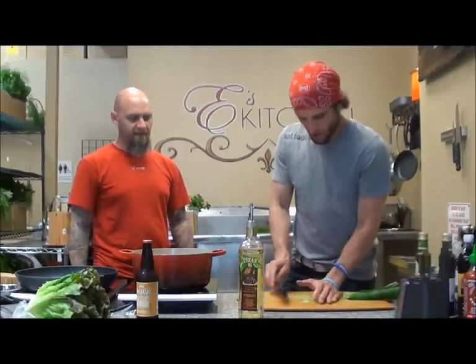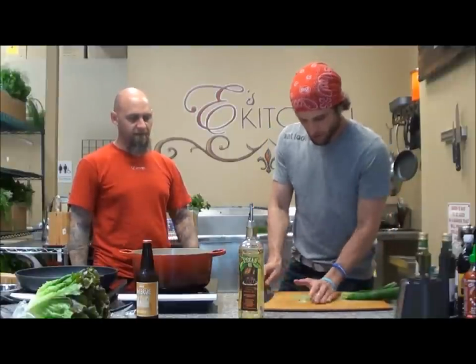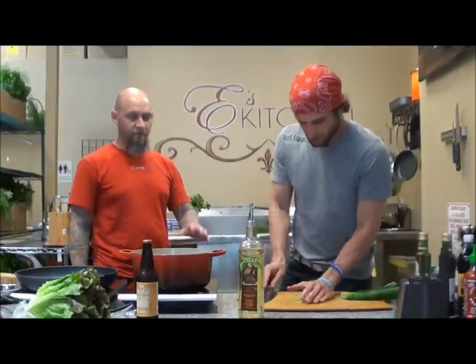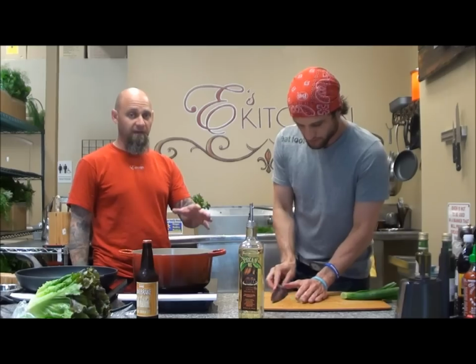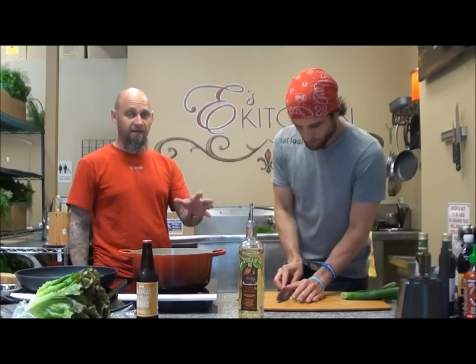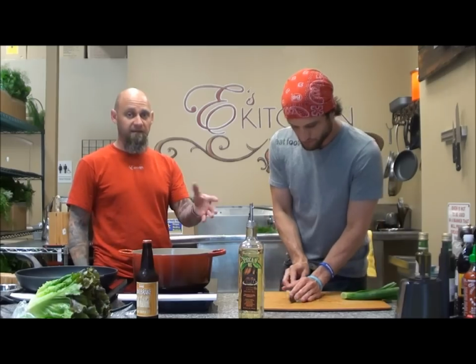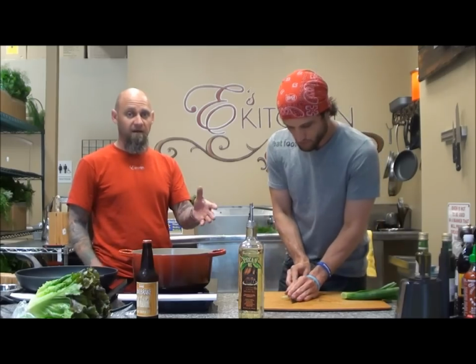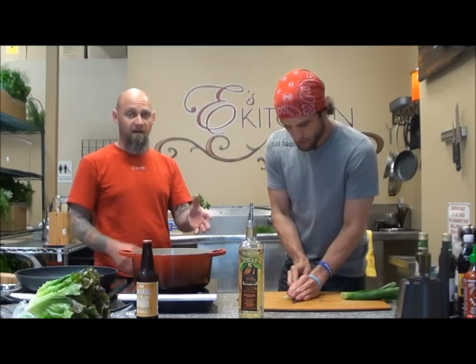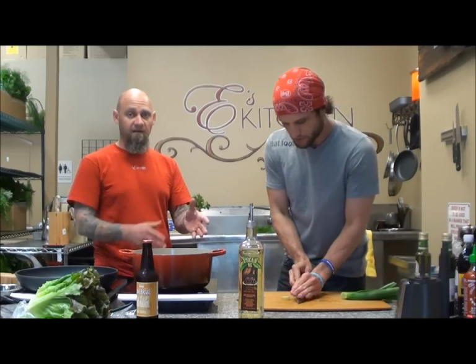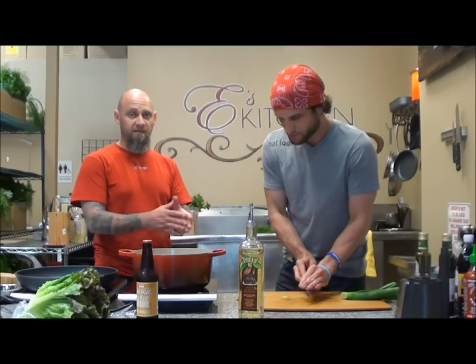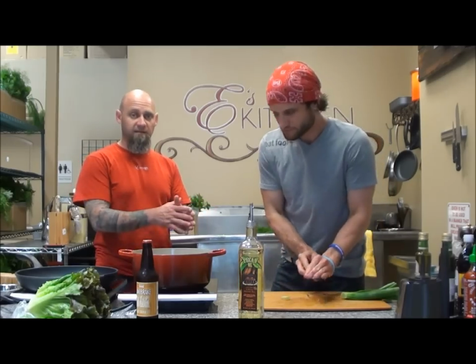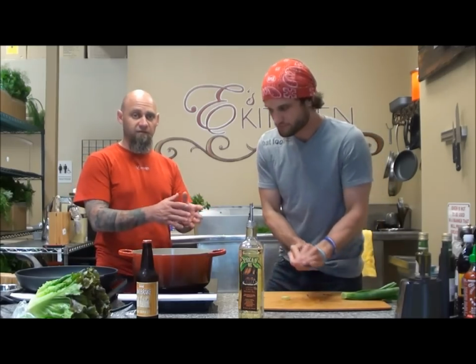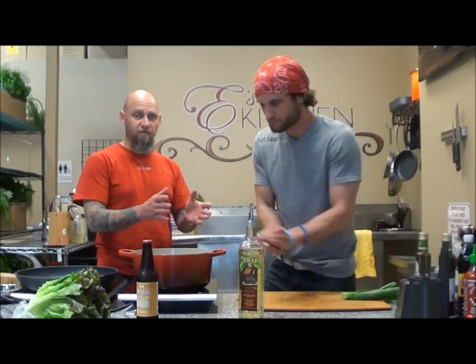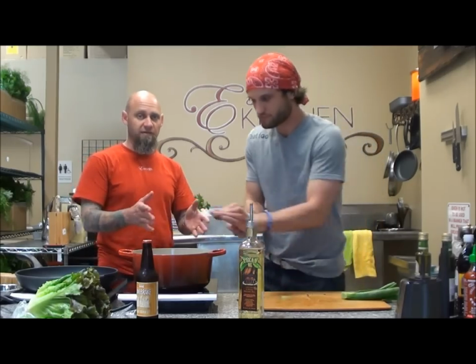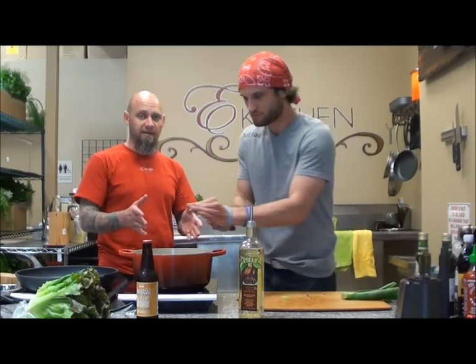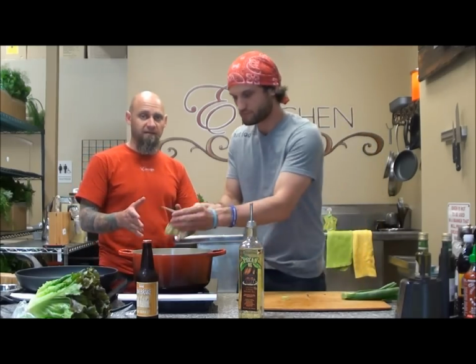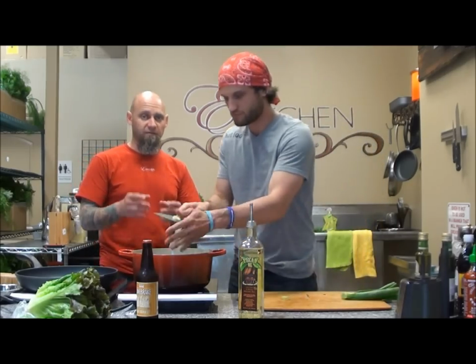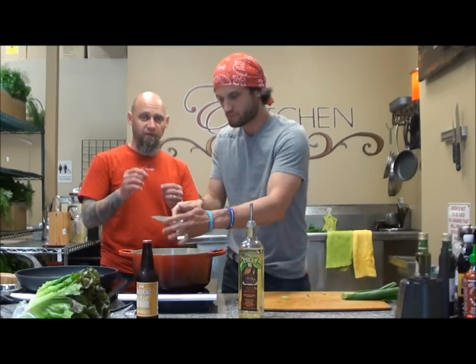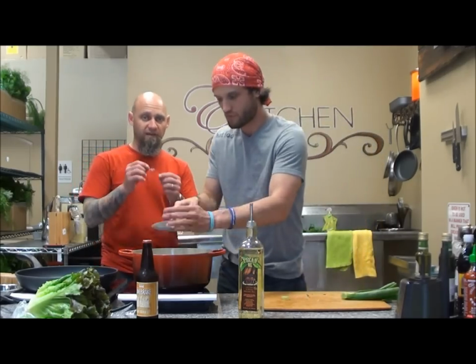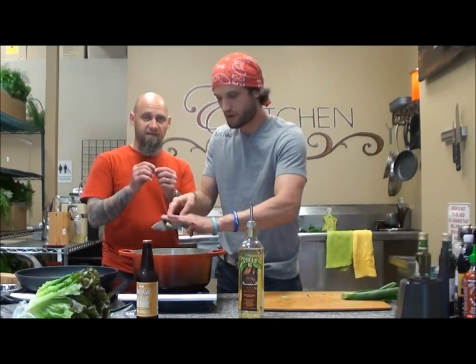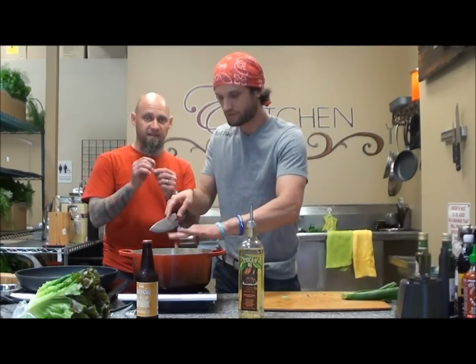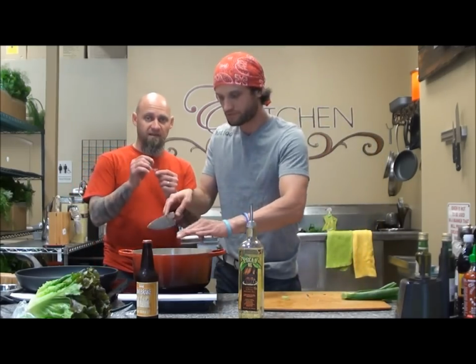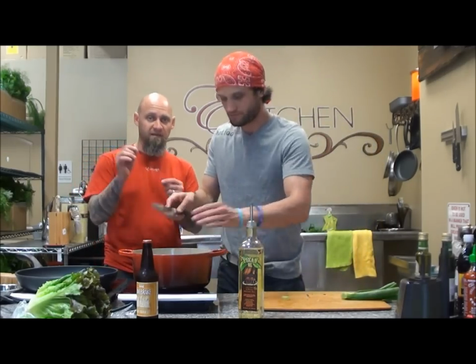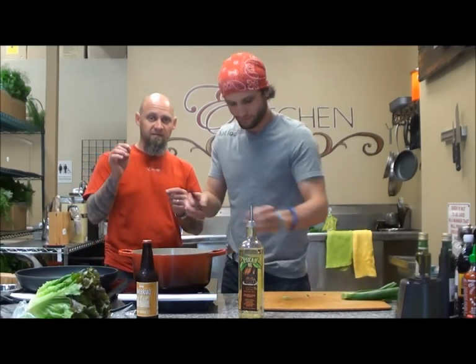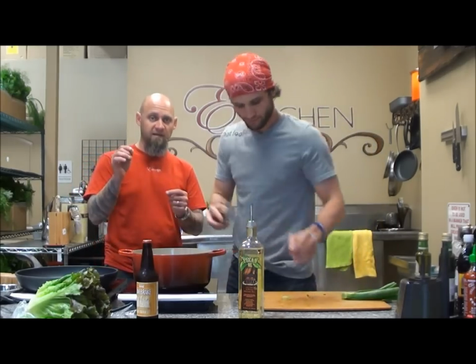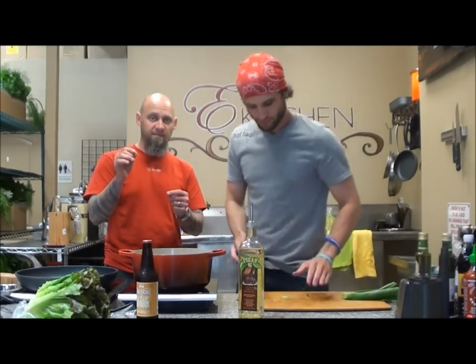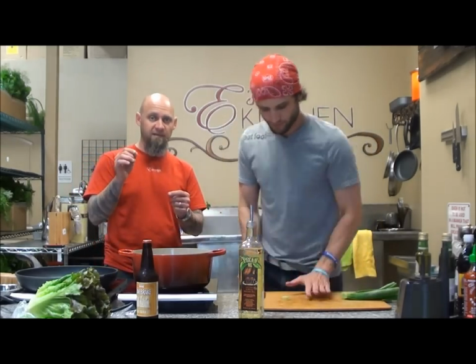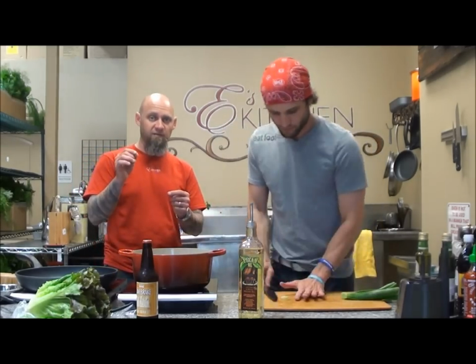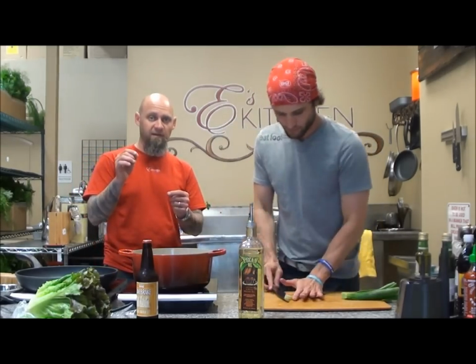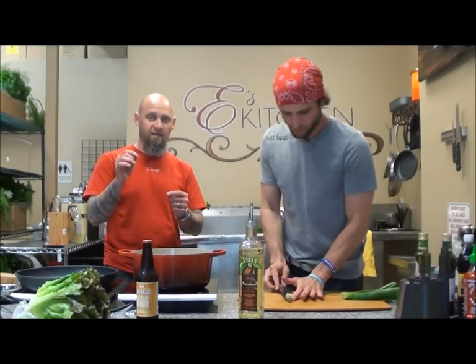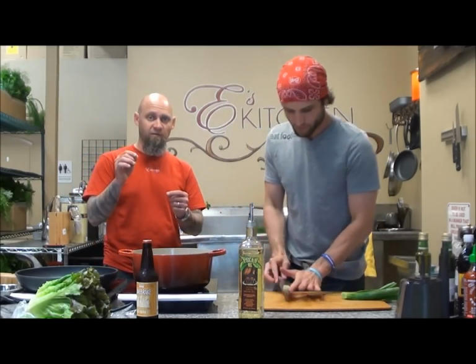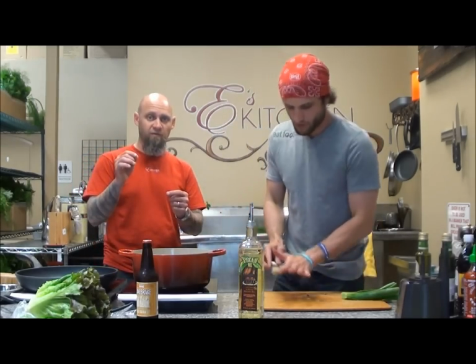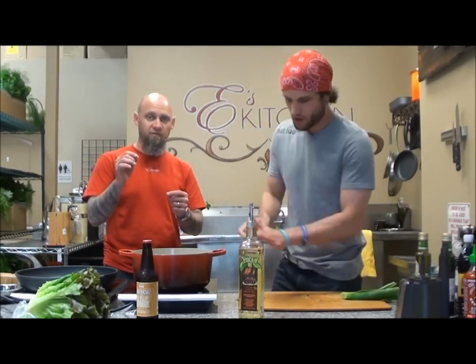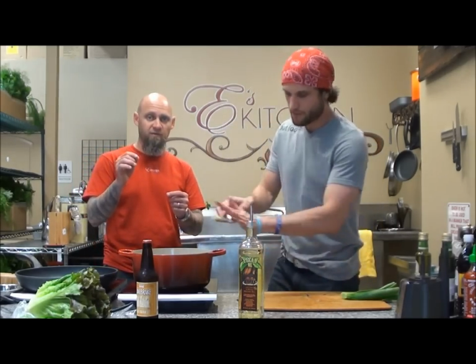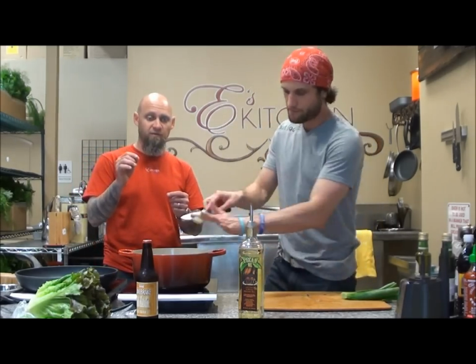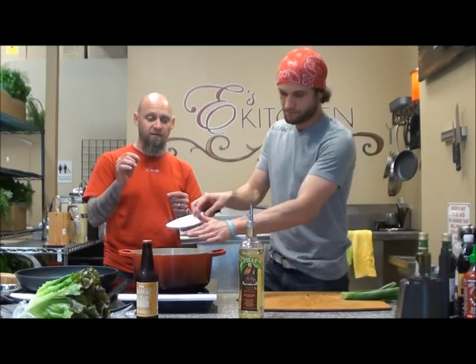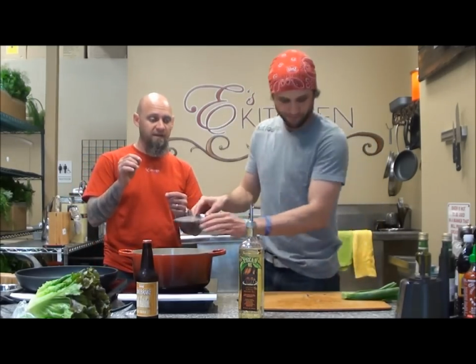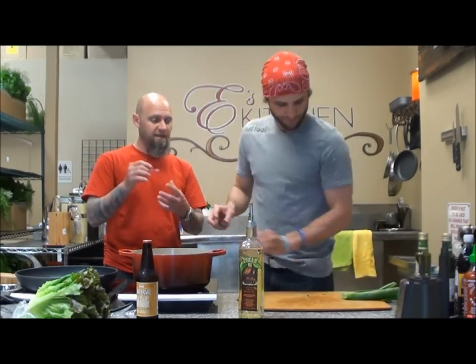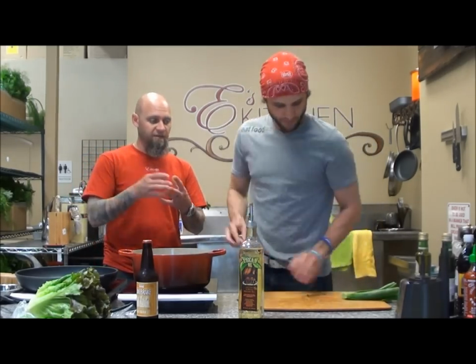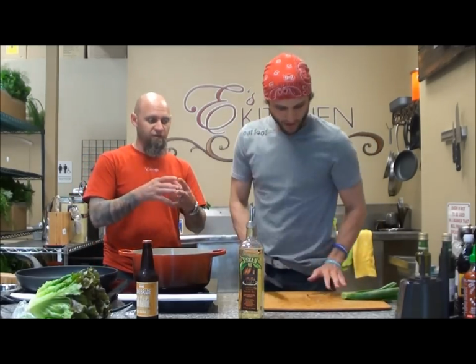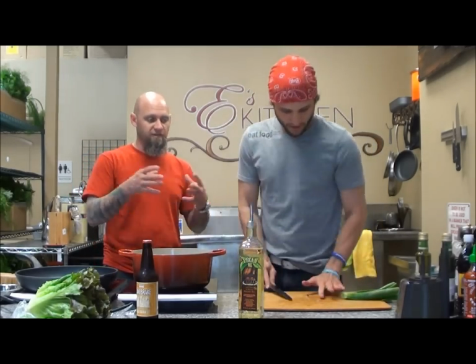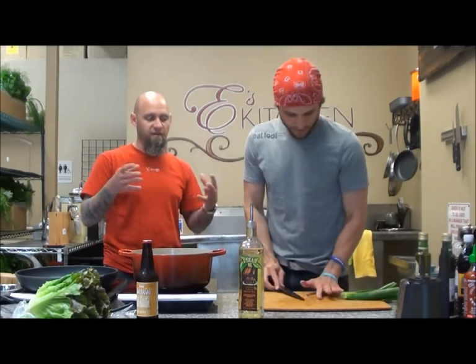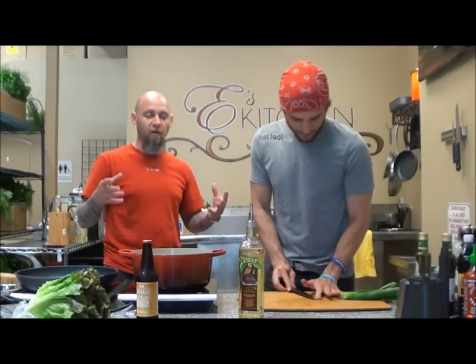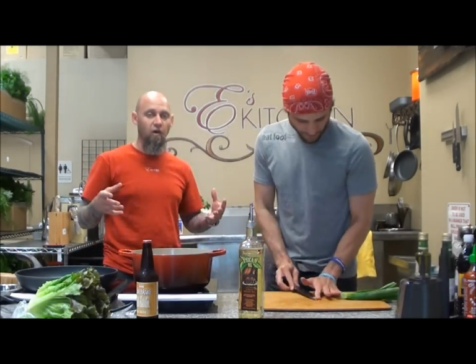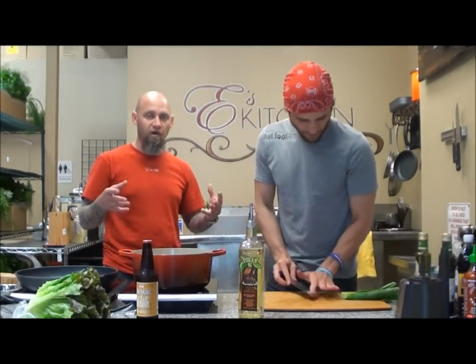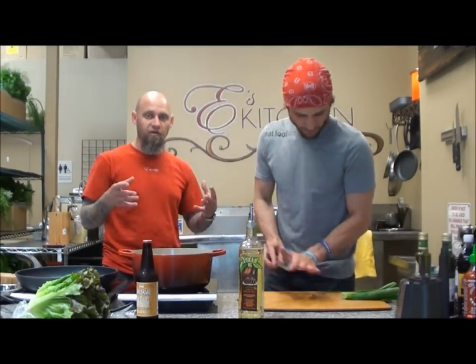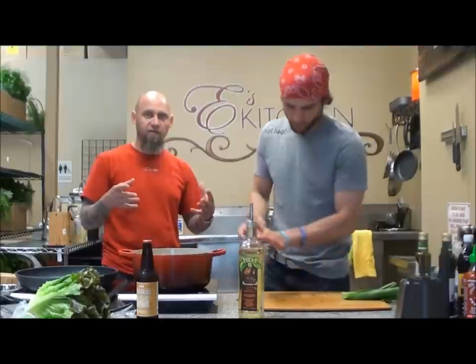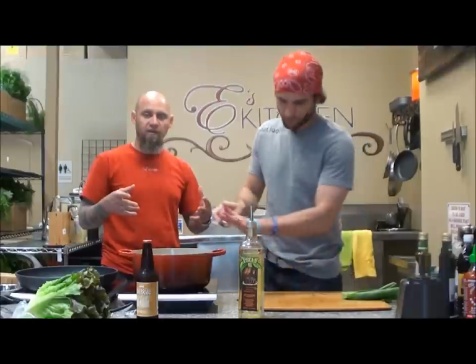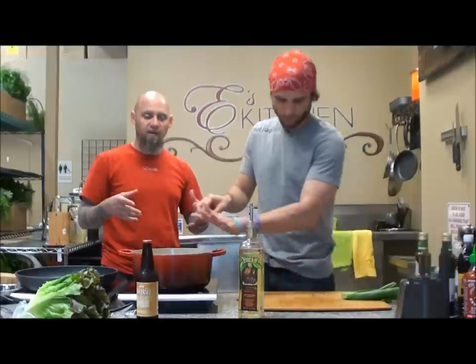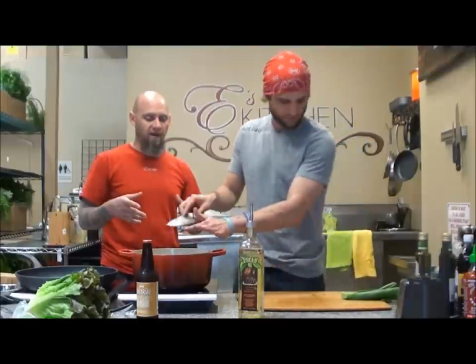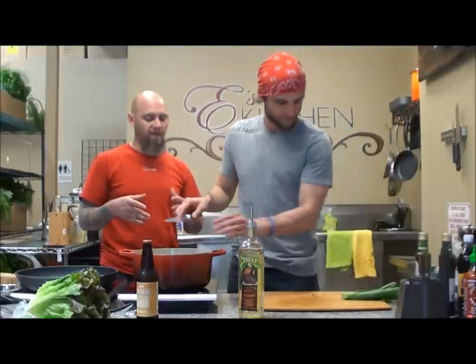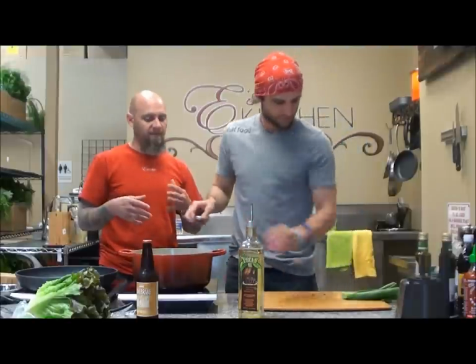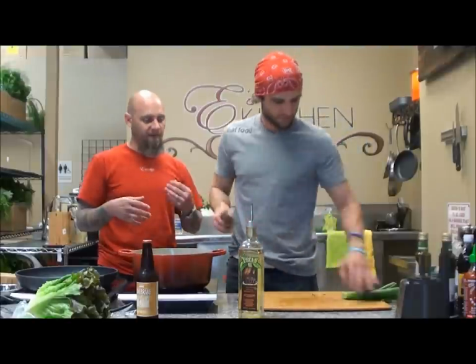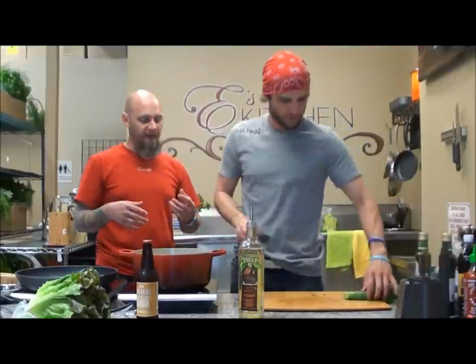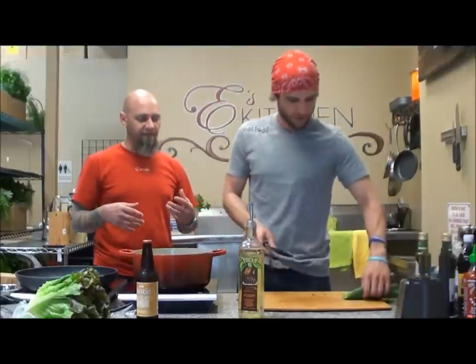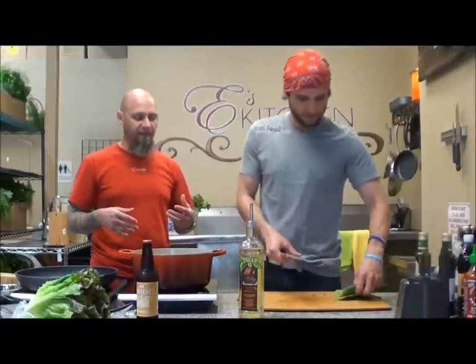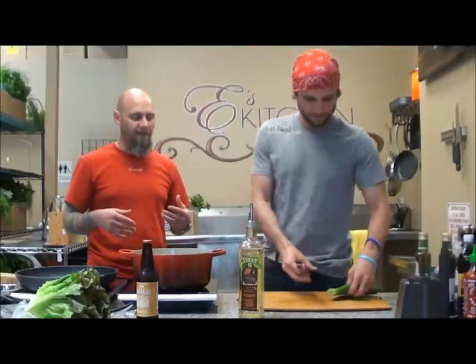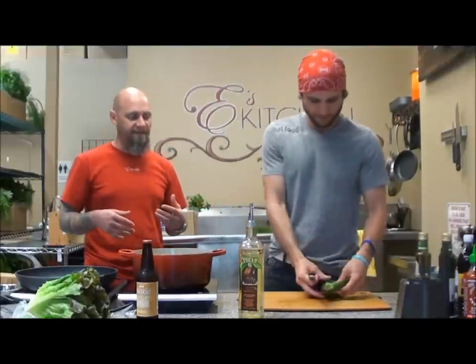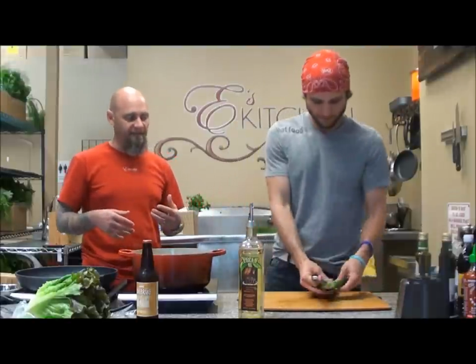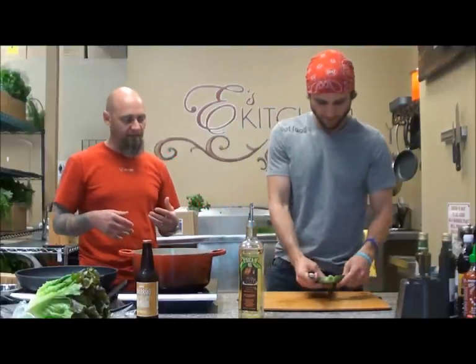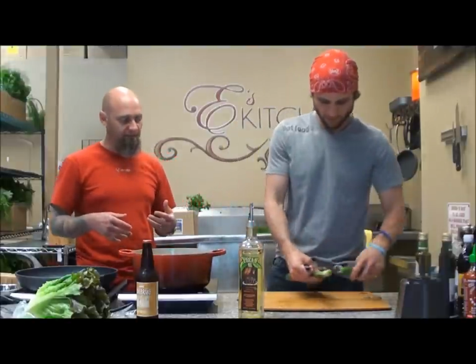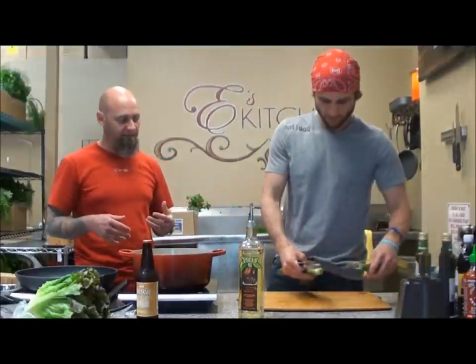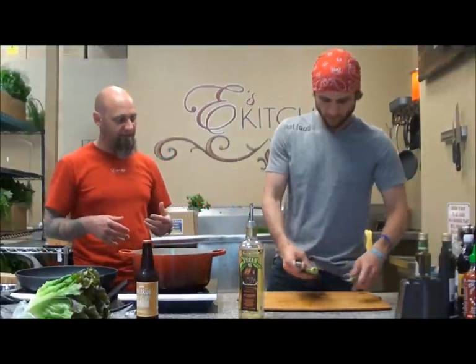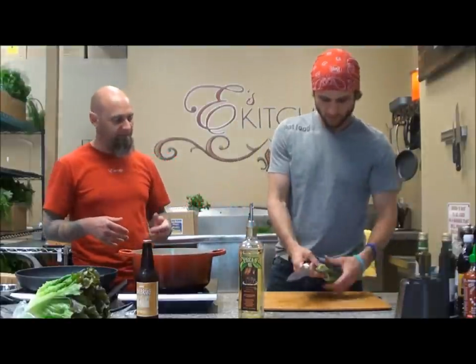Honestly, this is just like the really thin onion tops that you get in the grocery stores — these are just larger. They're going to have a very similar flavor.